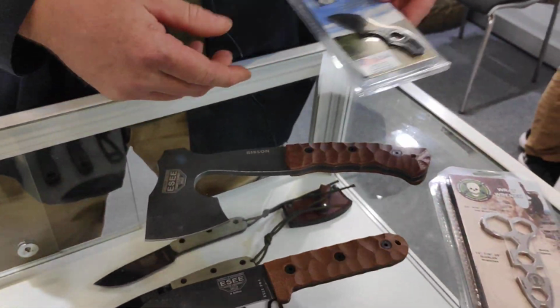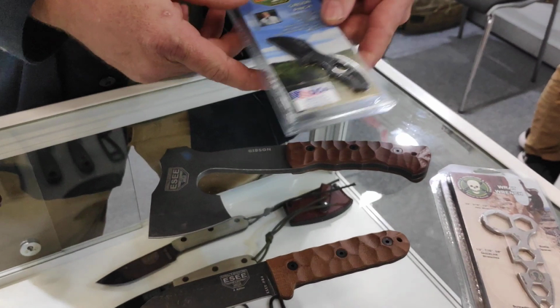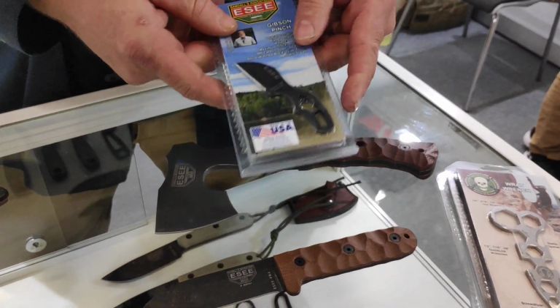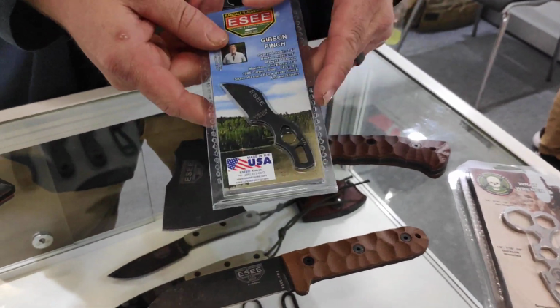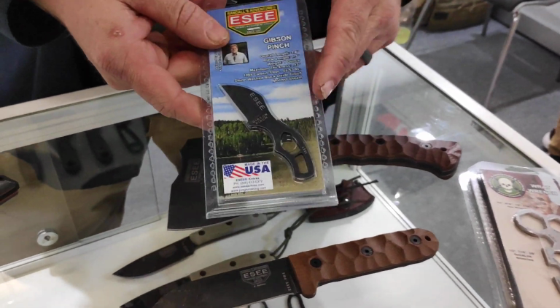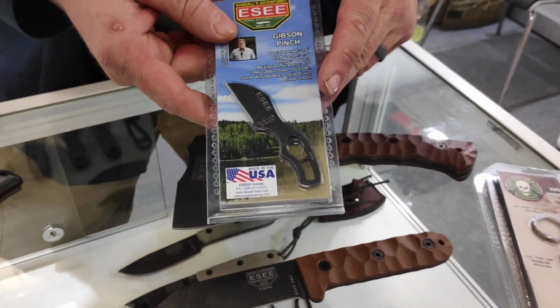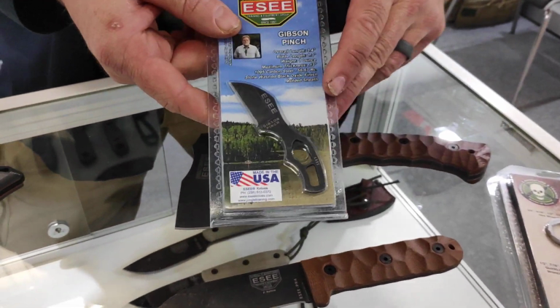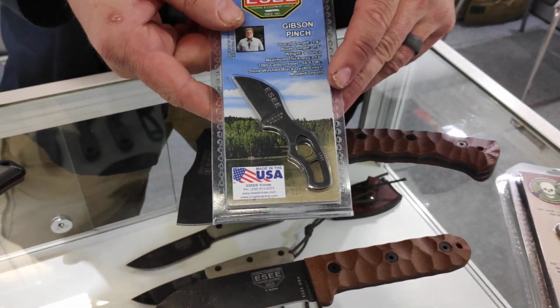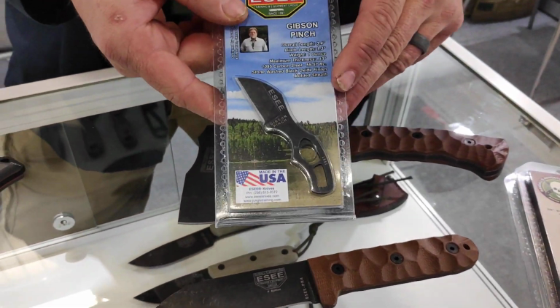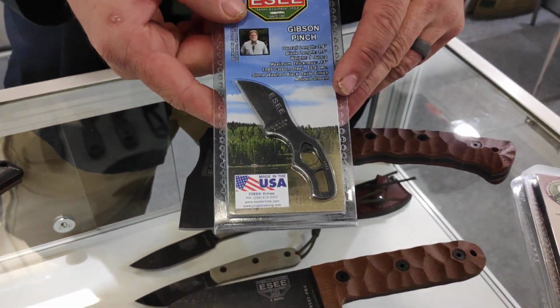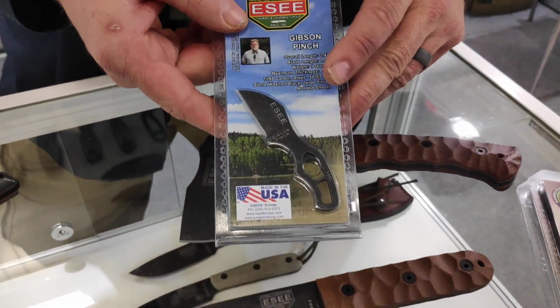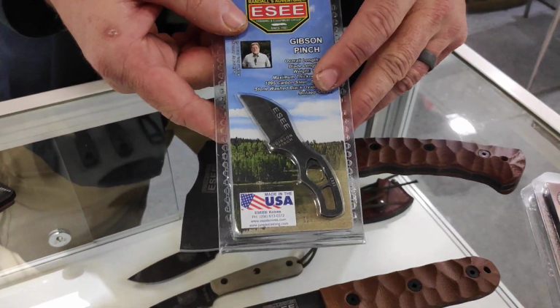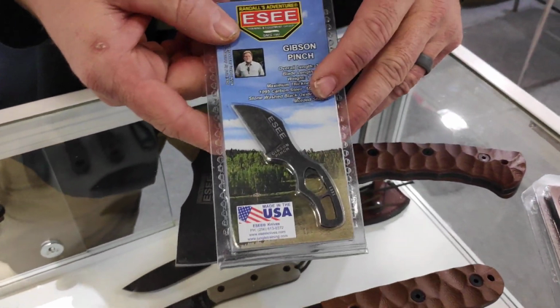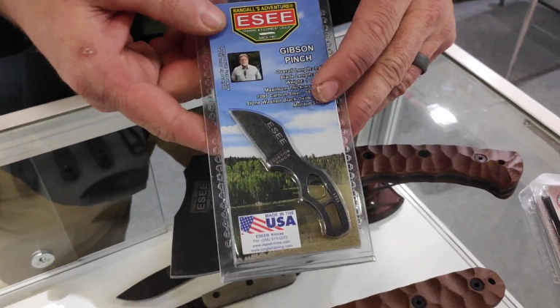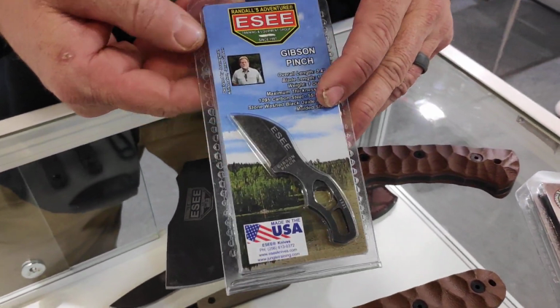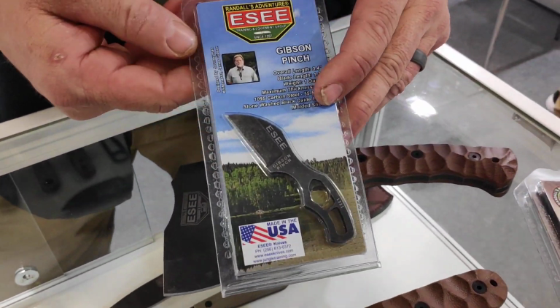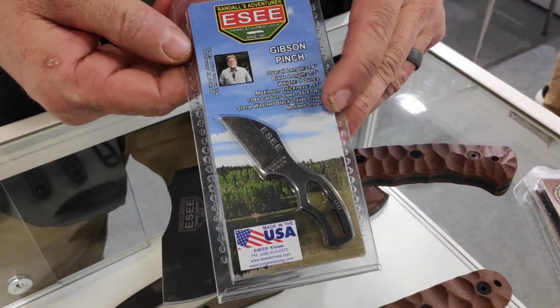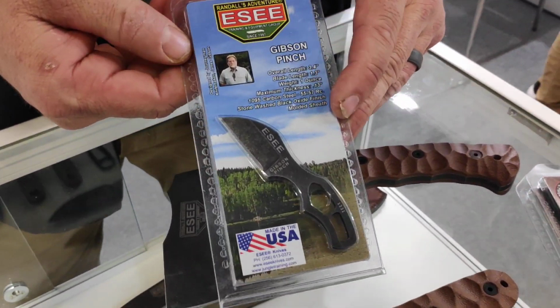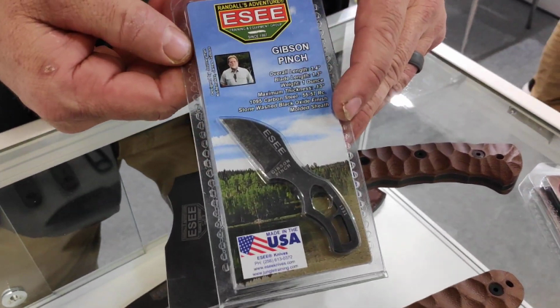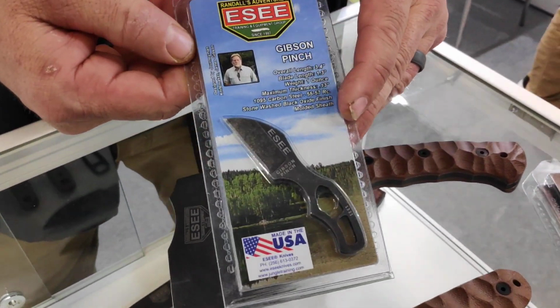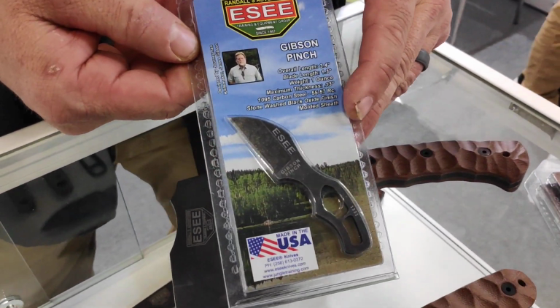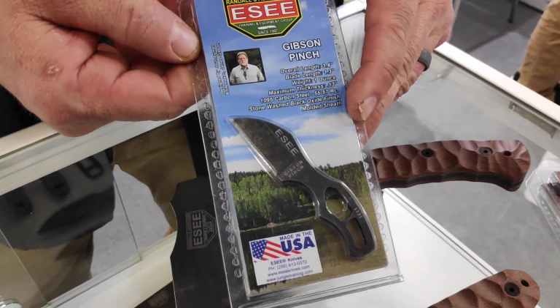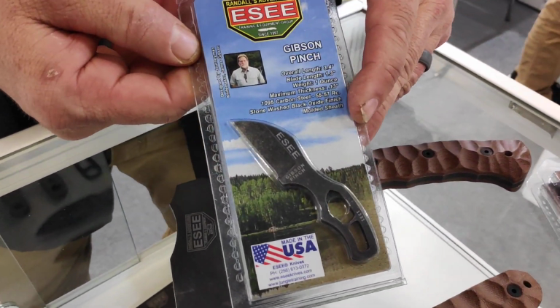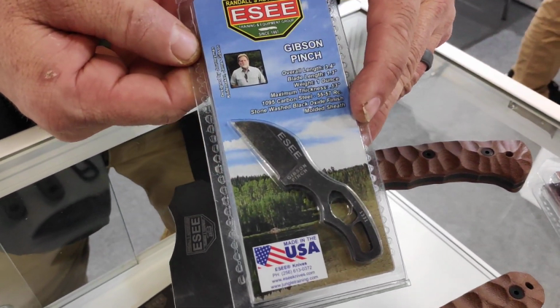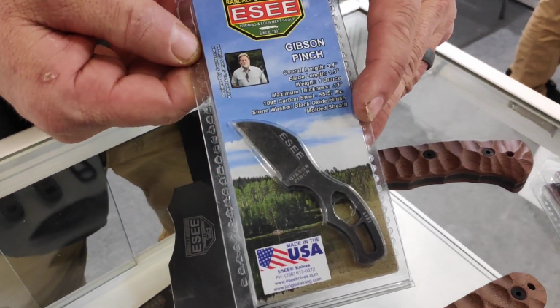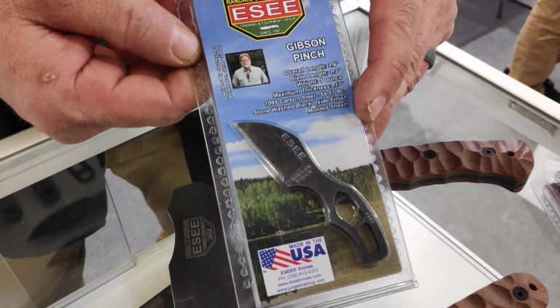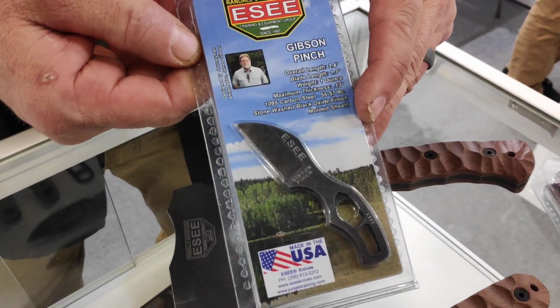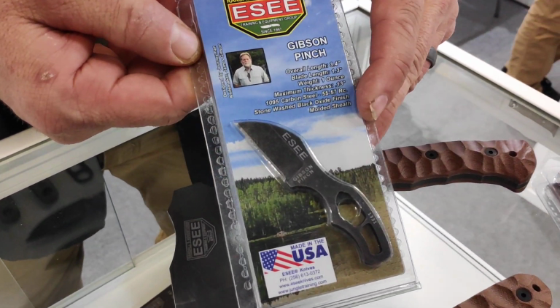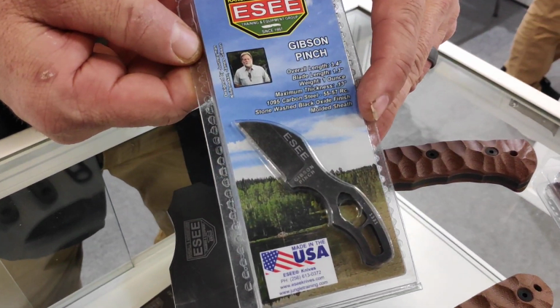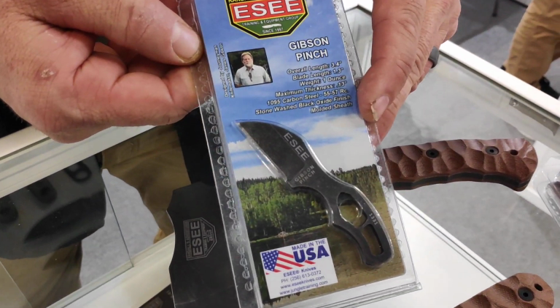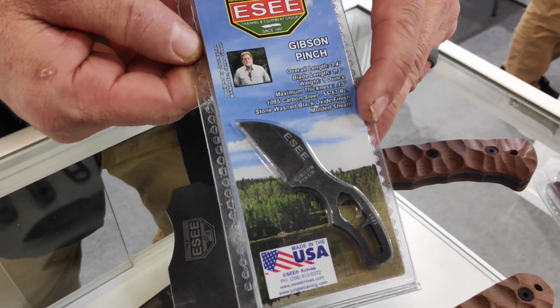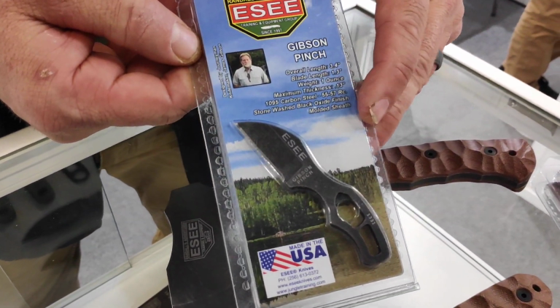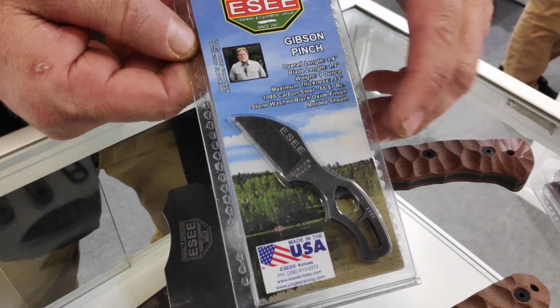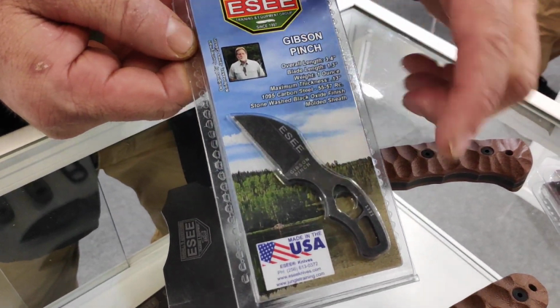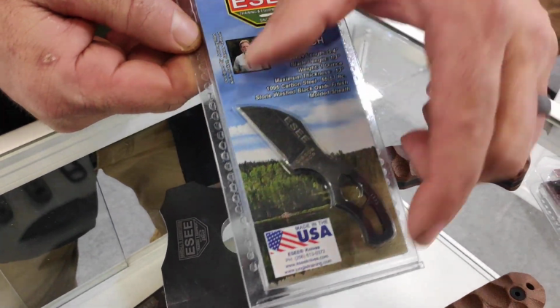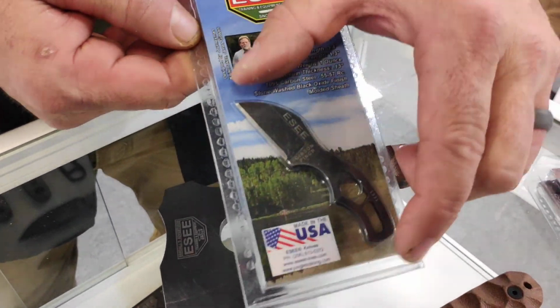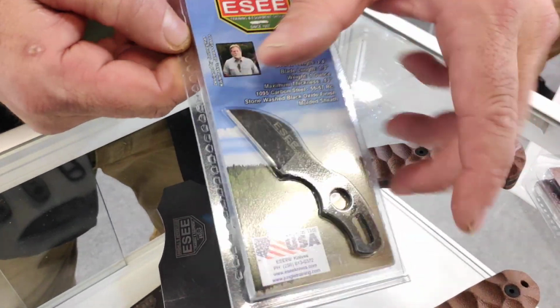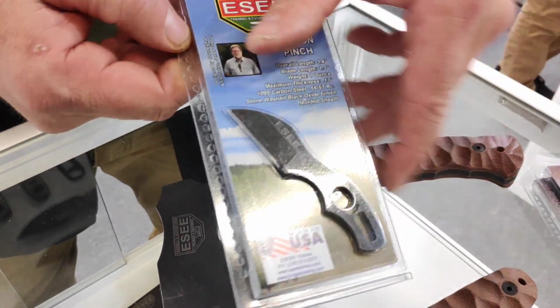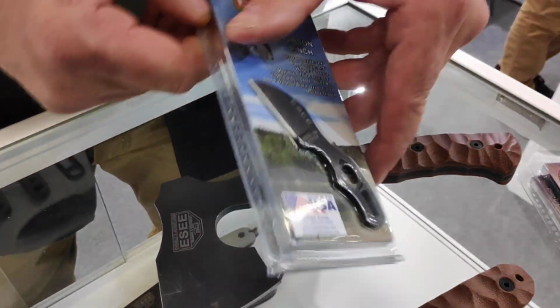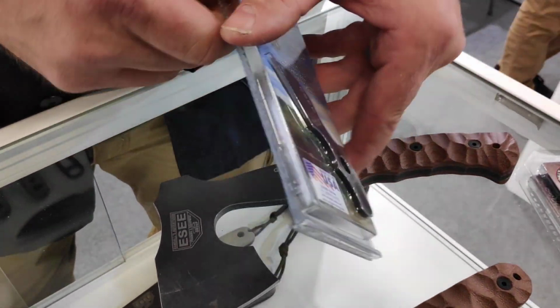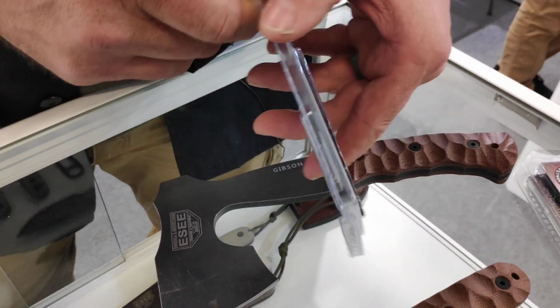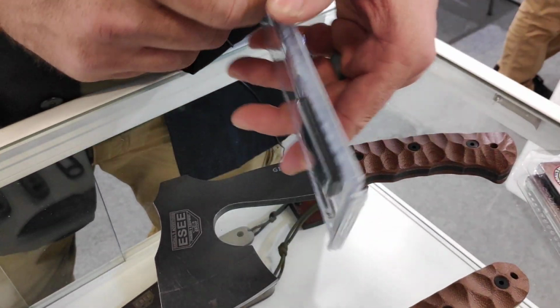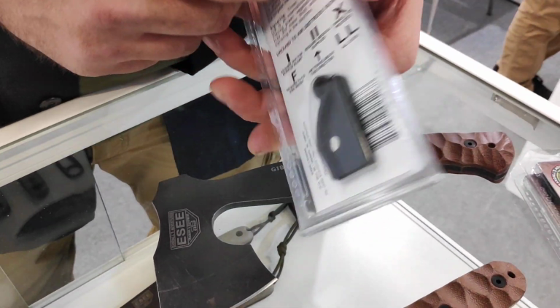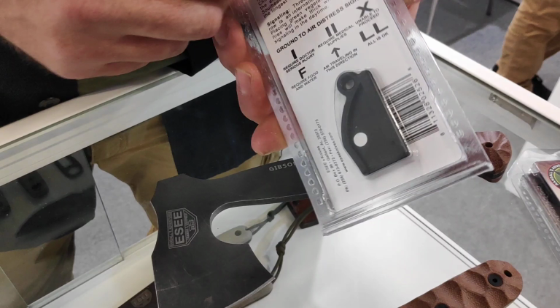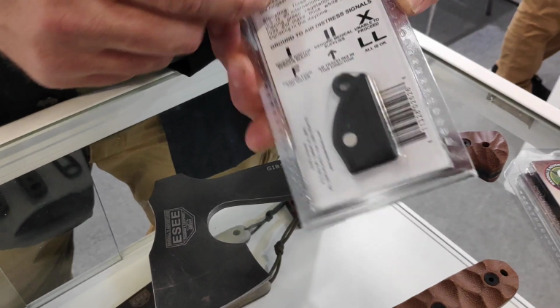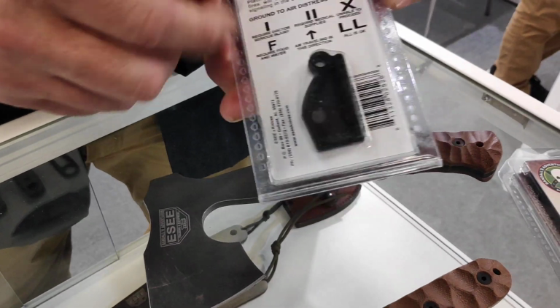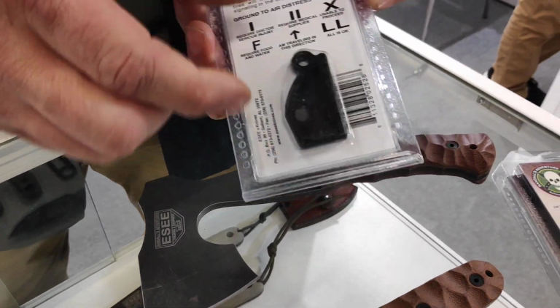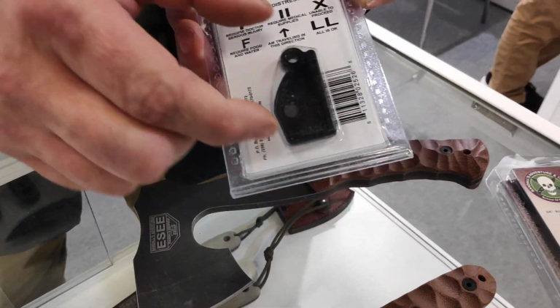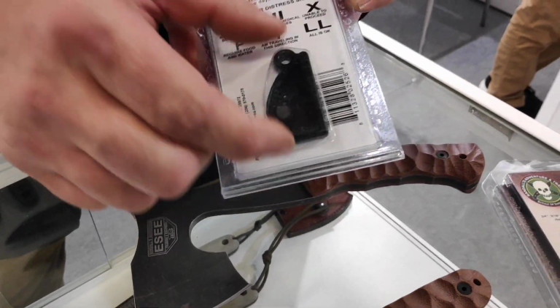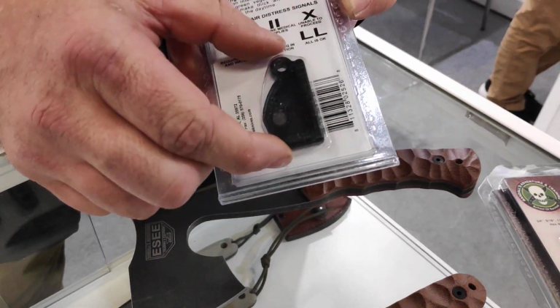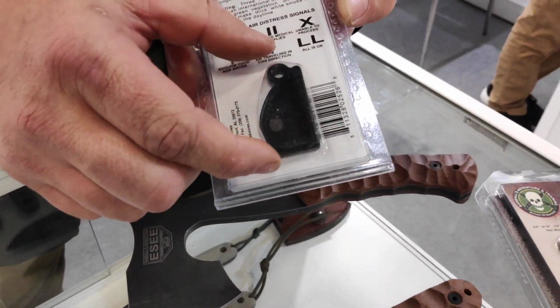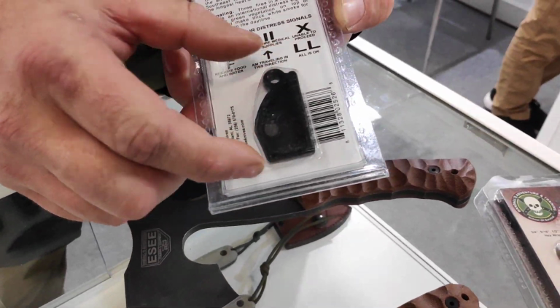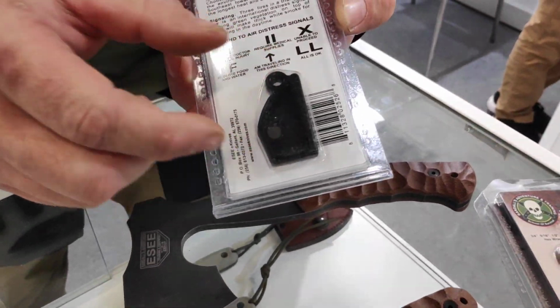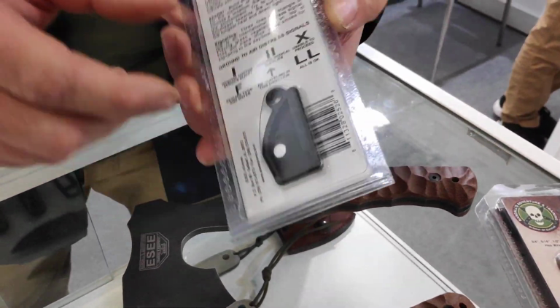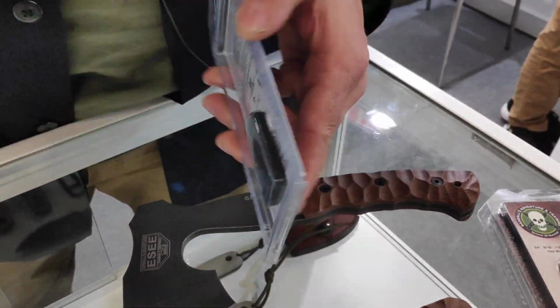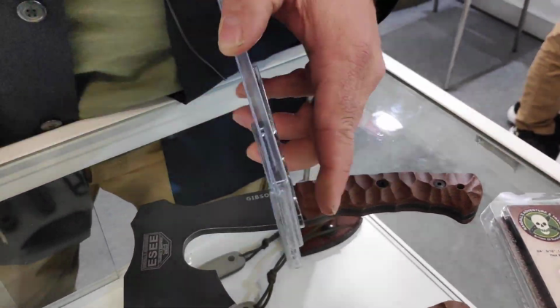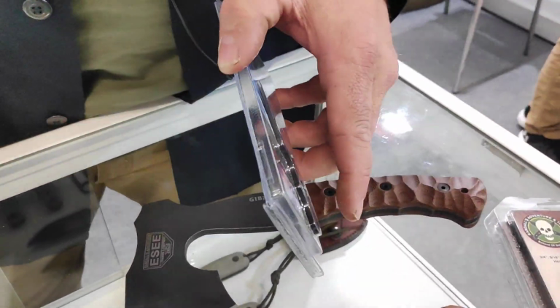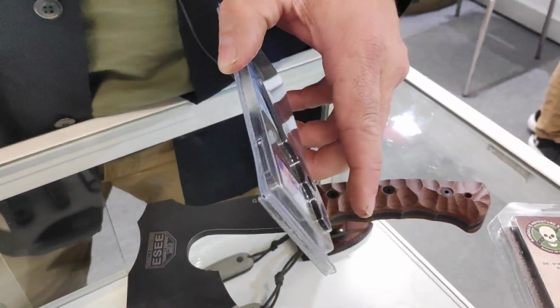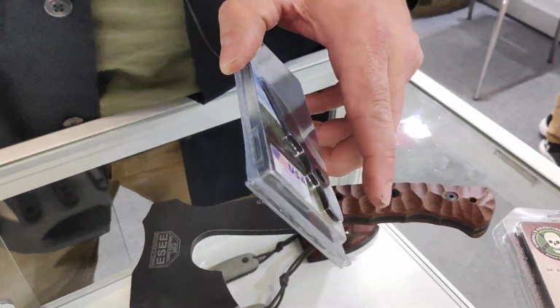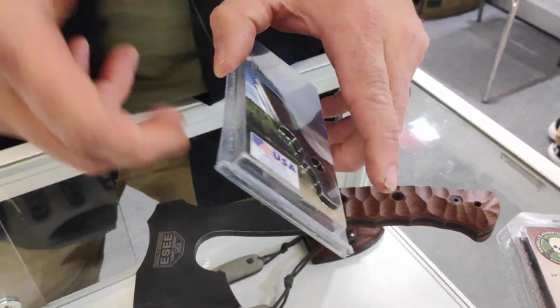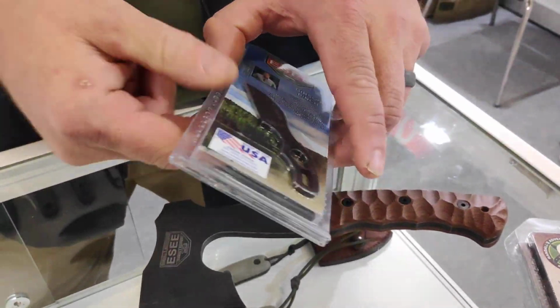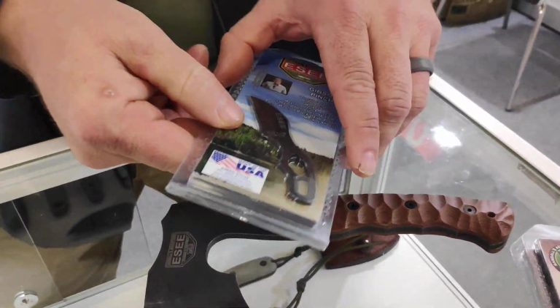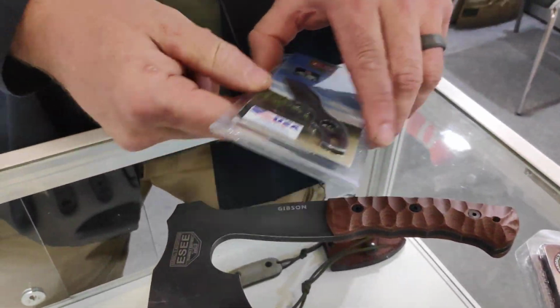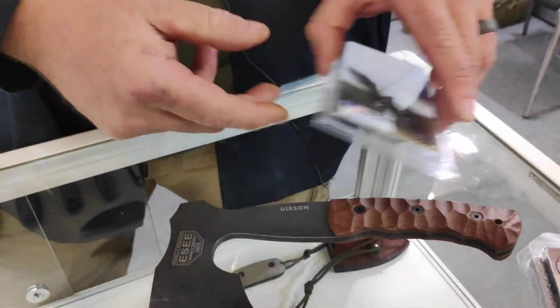Another smaller neck knife we have — this is called the Gibson Pinch. Small, with a little sheath. You can wear it as a neck knife.